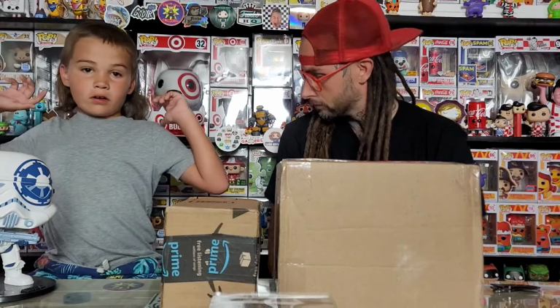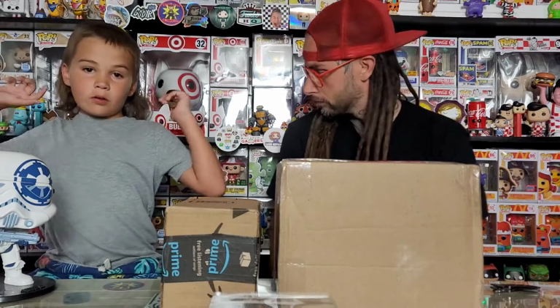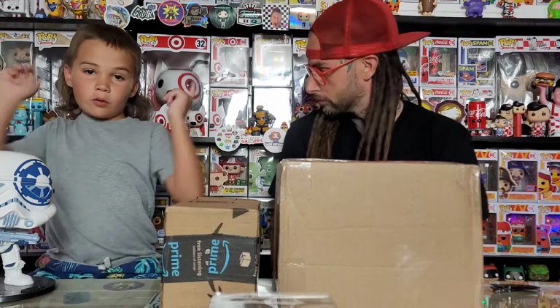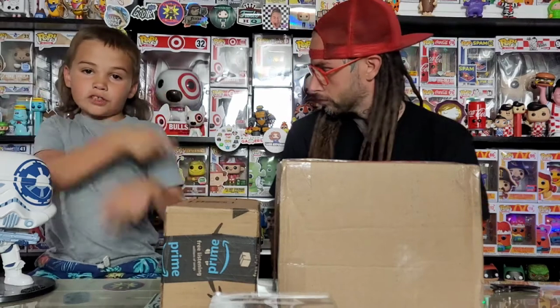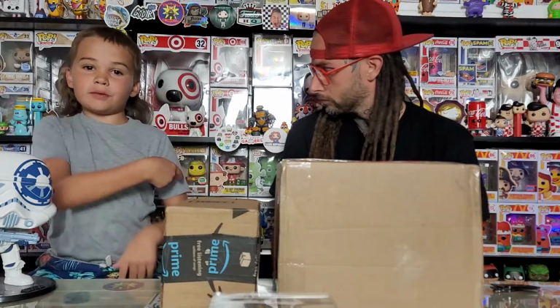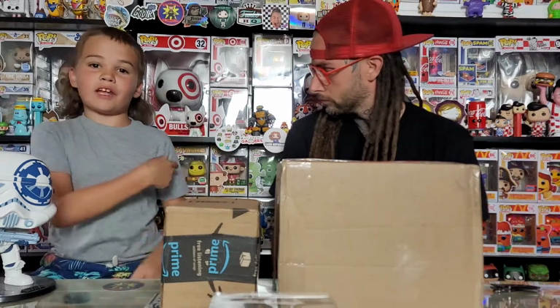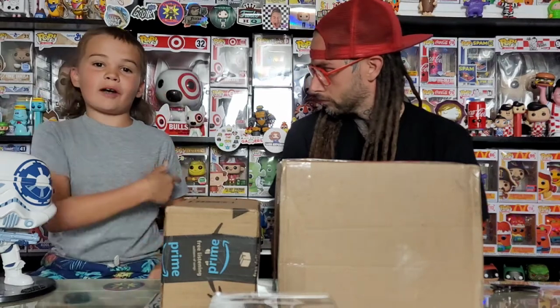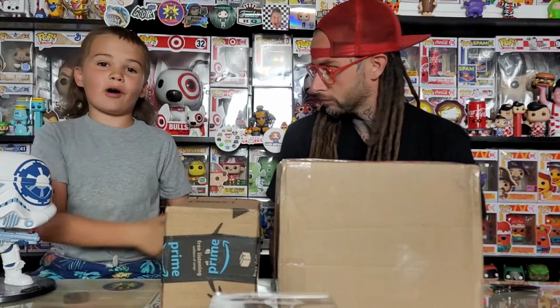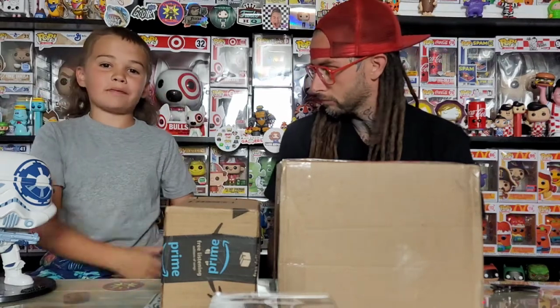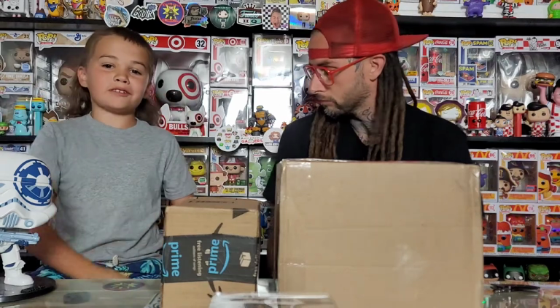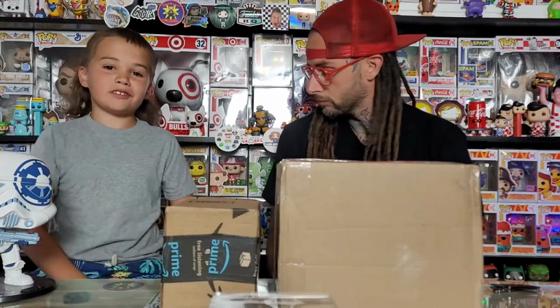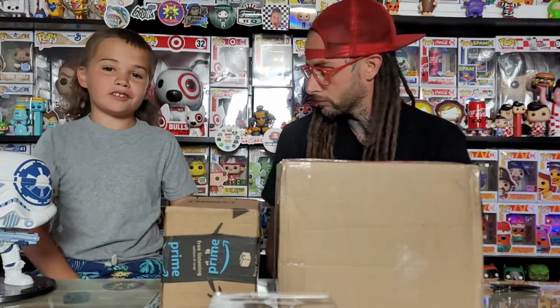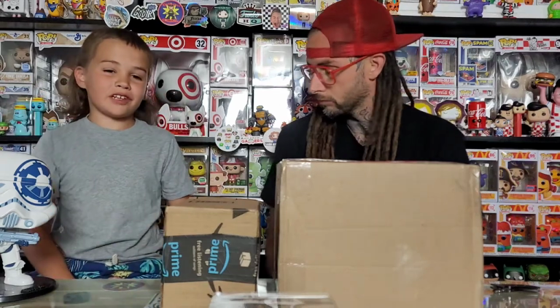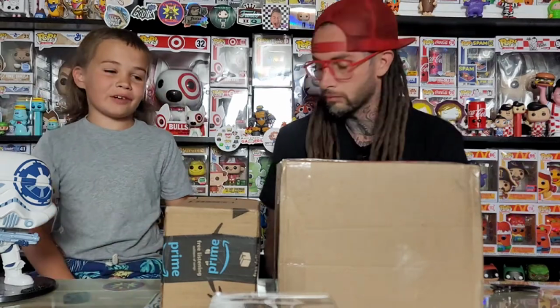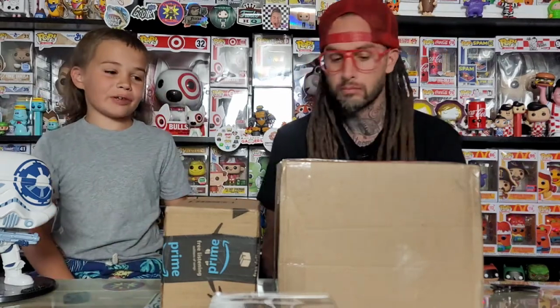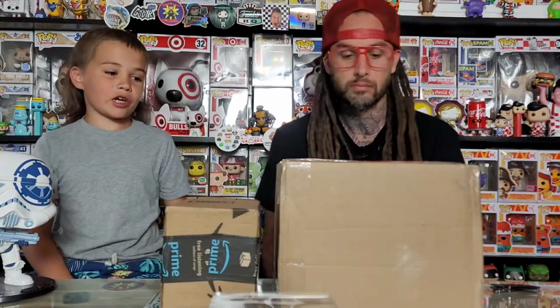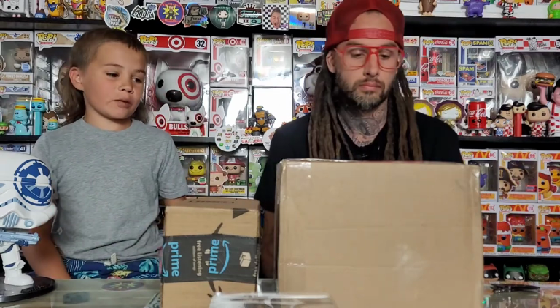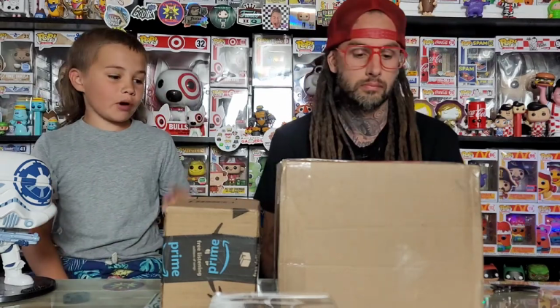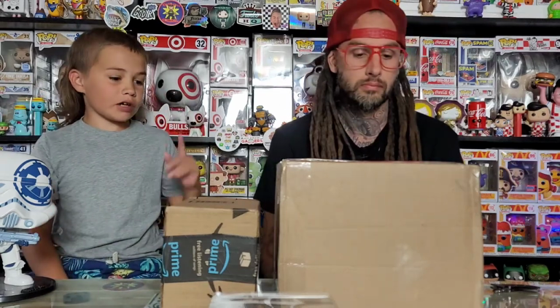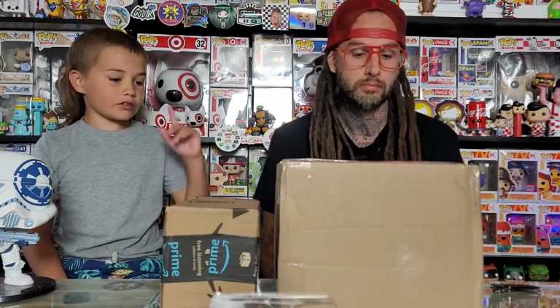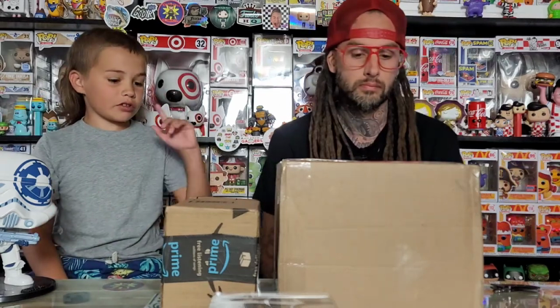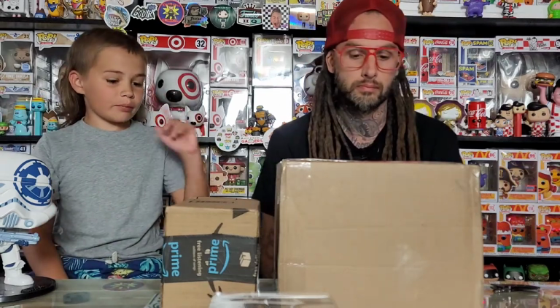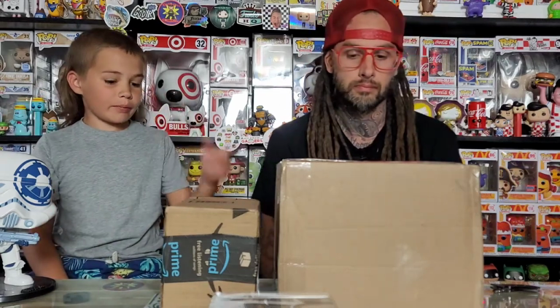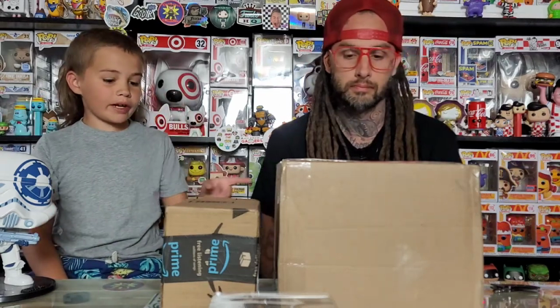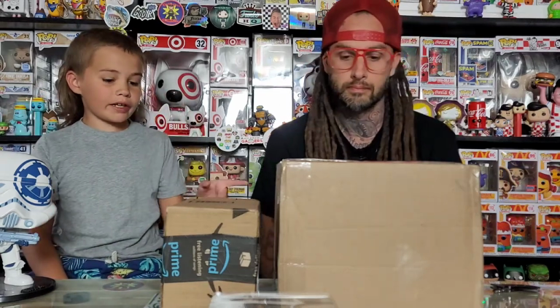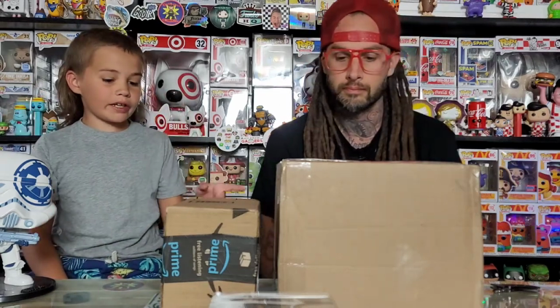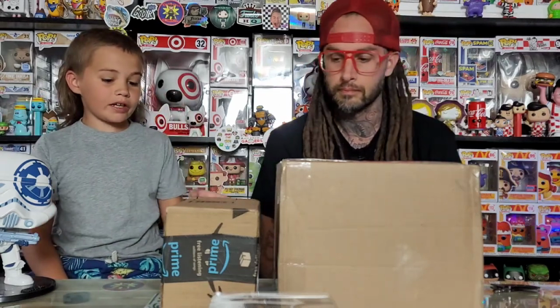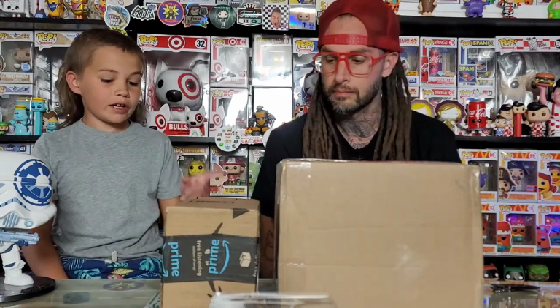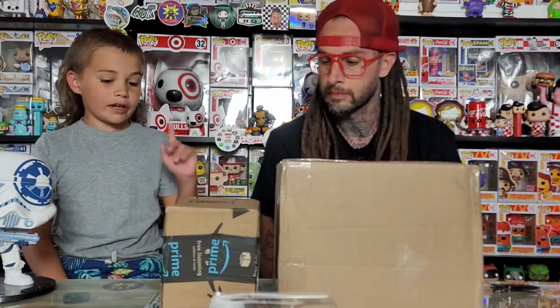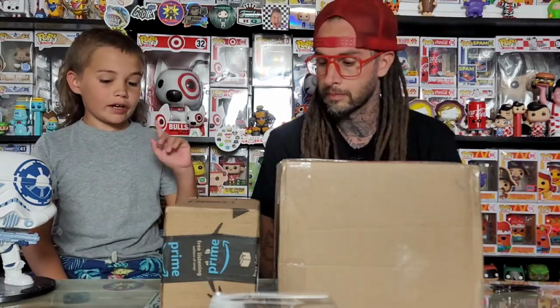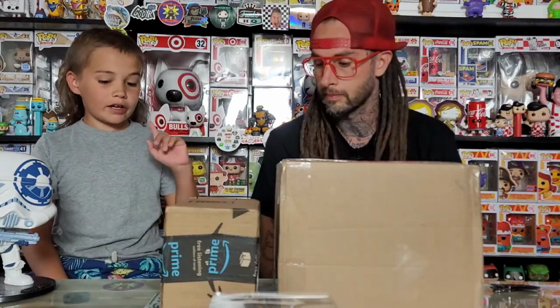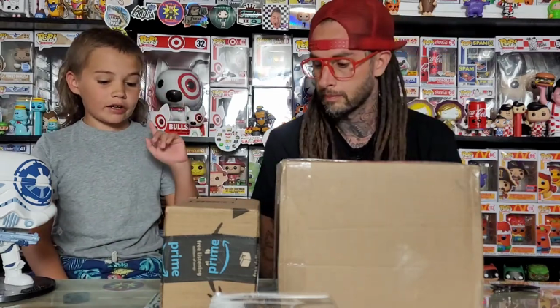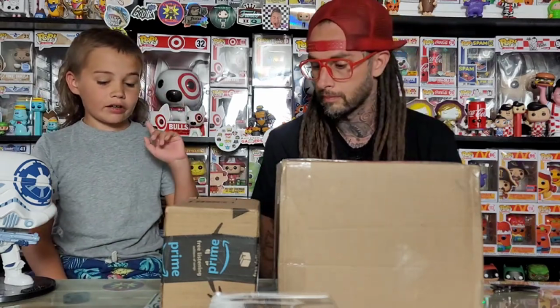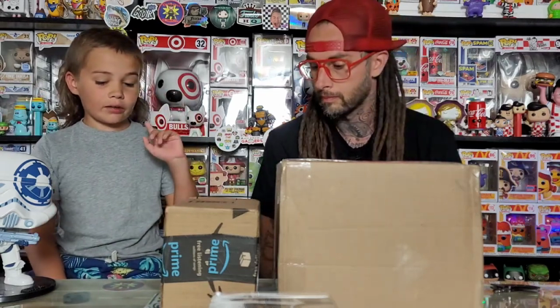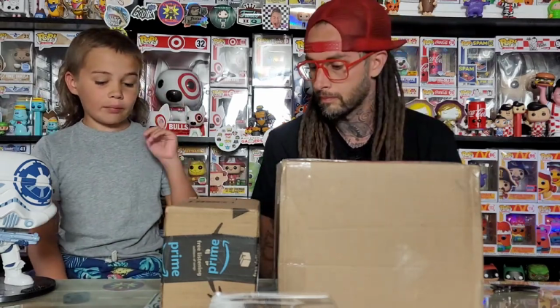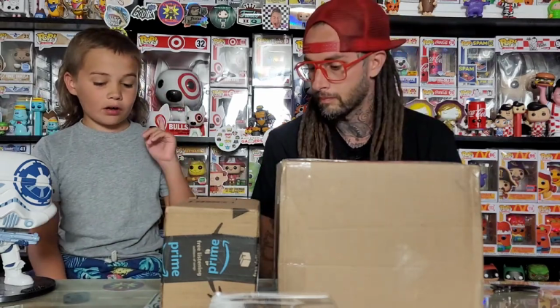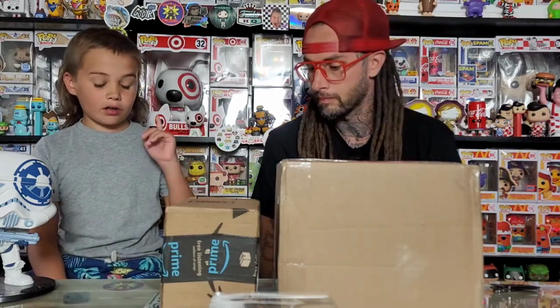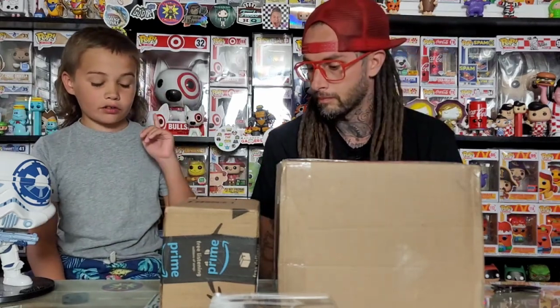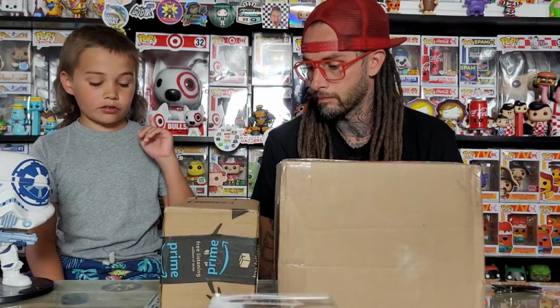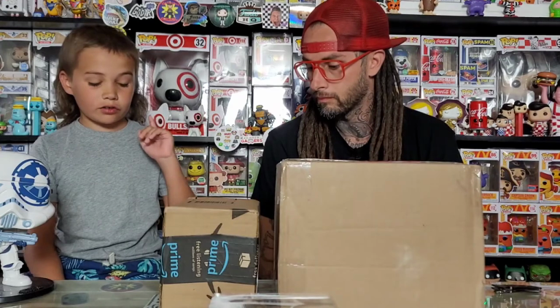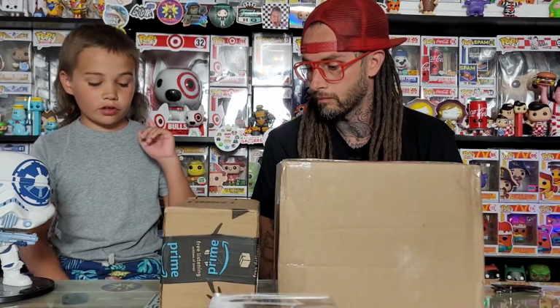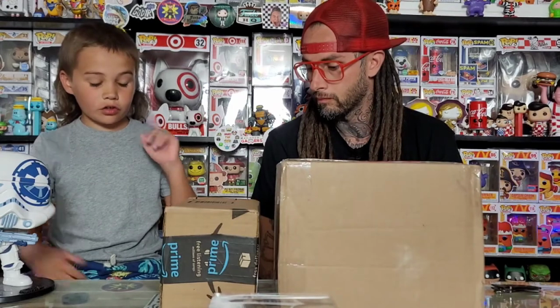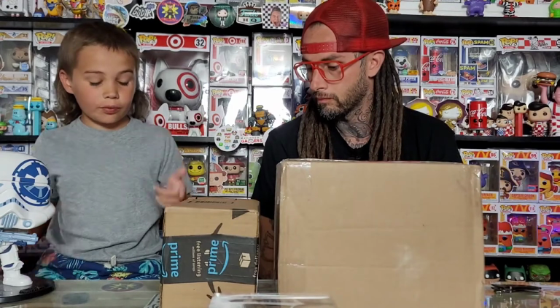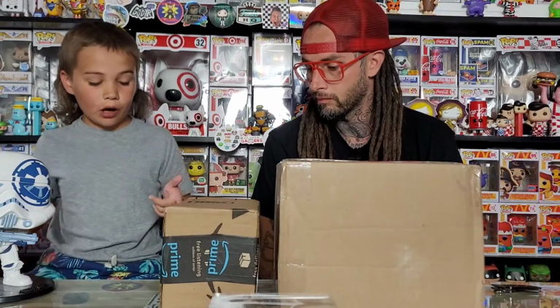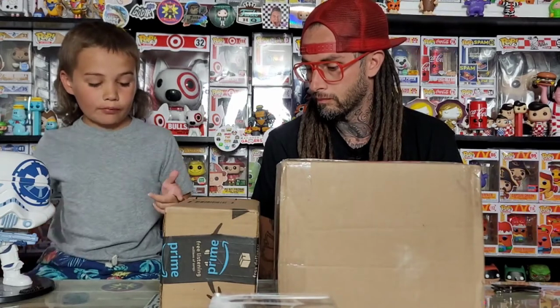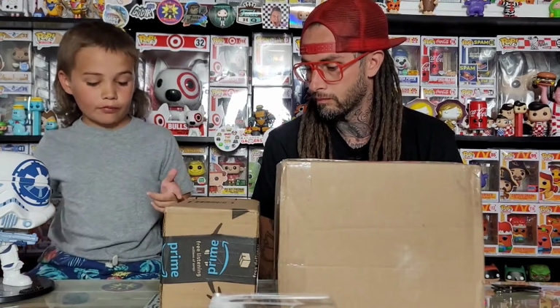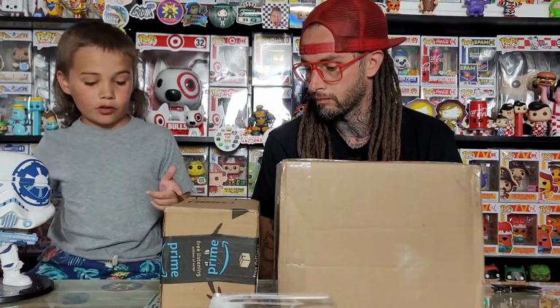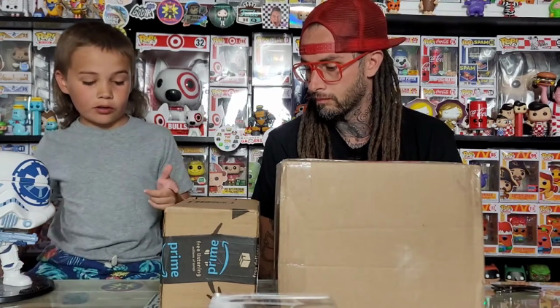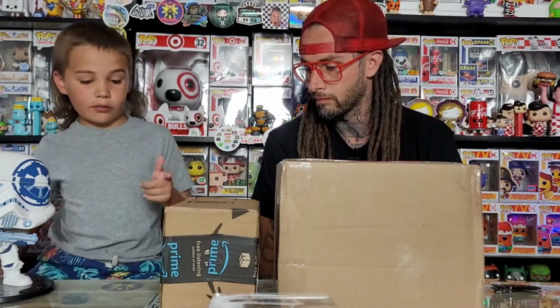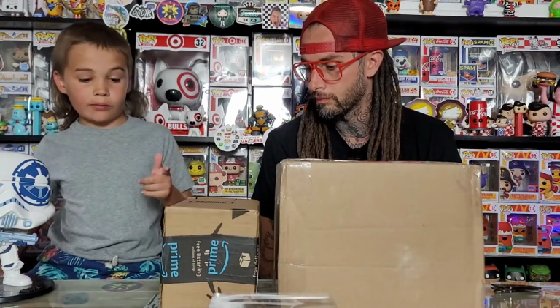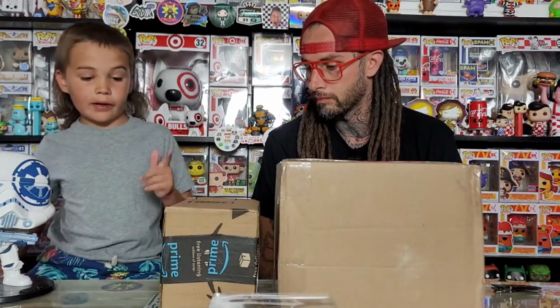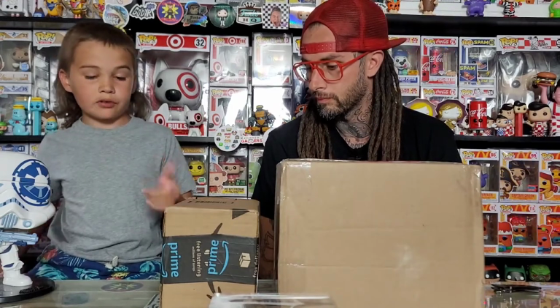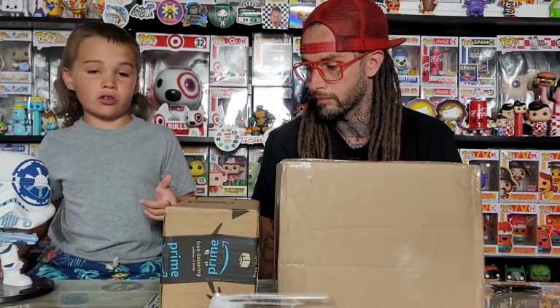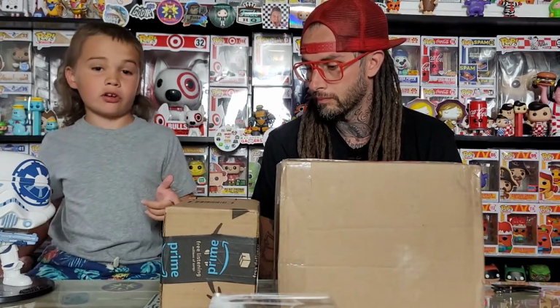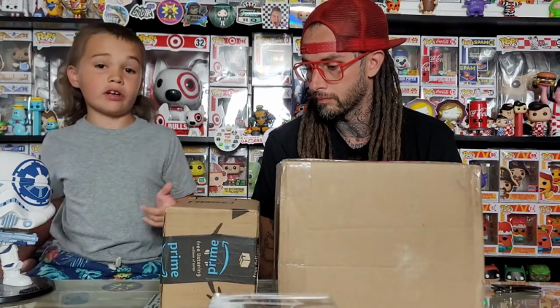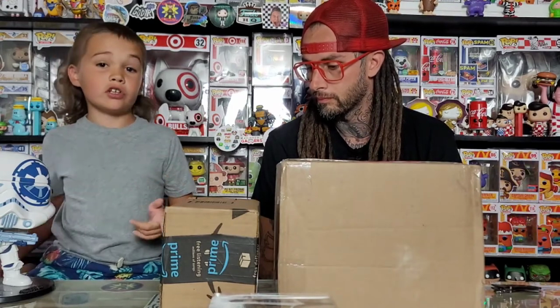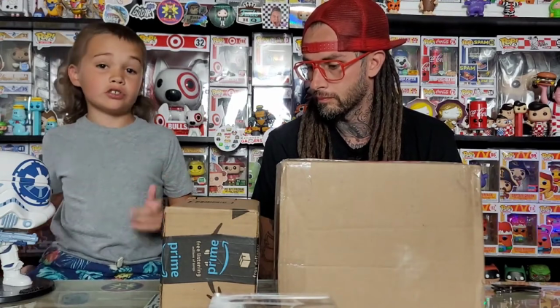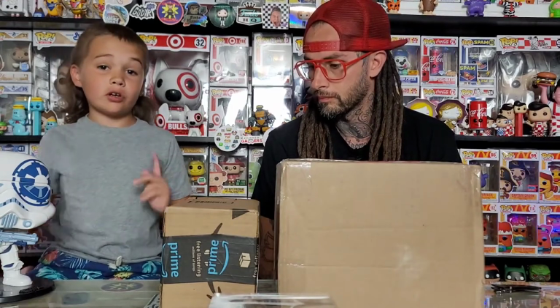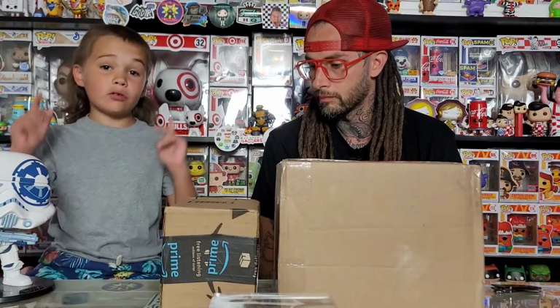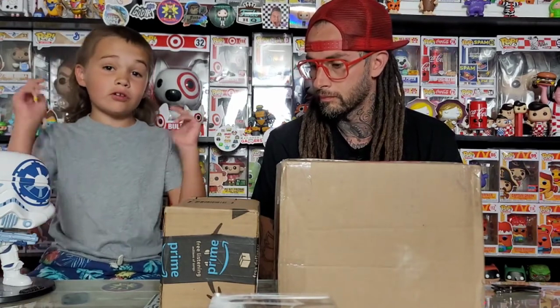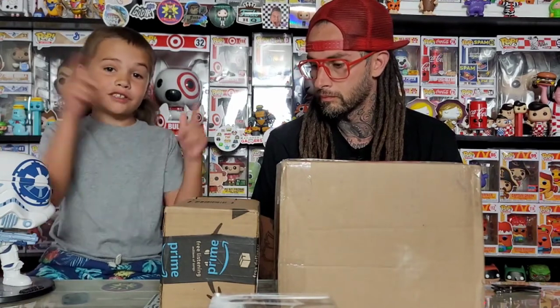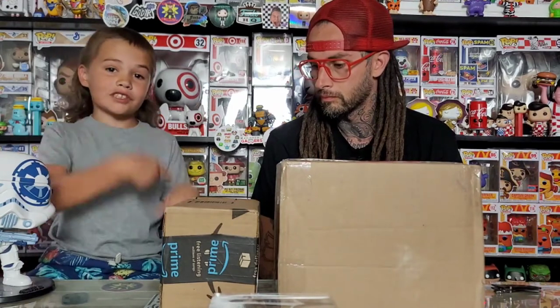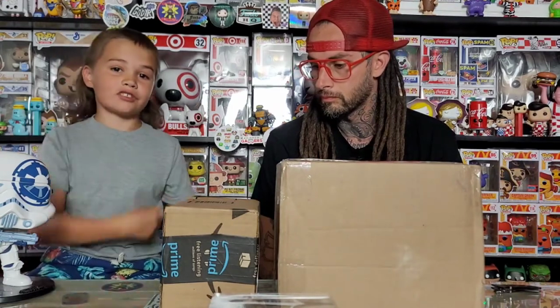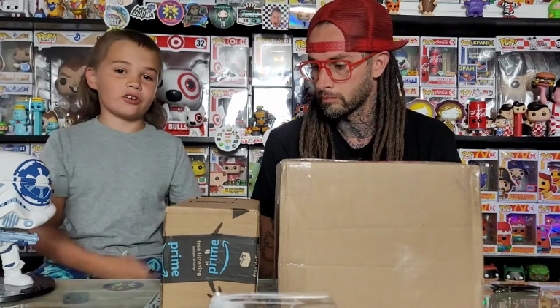What's up Staggpopsters! Today we got a box from Manny and a new pop from Amazon, so let's get started.